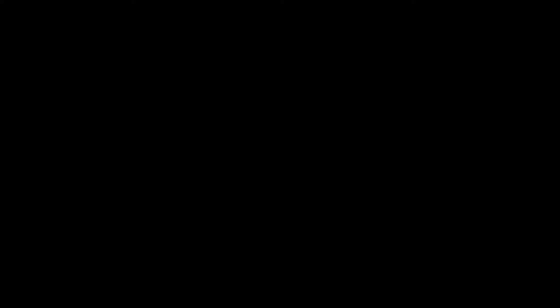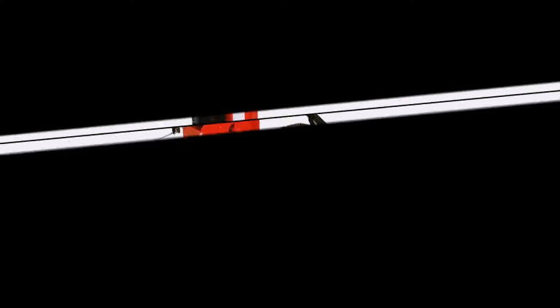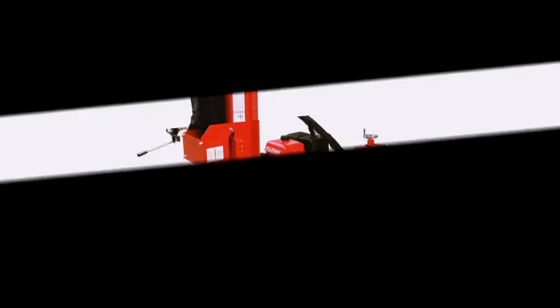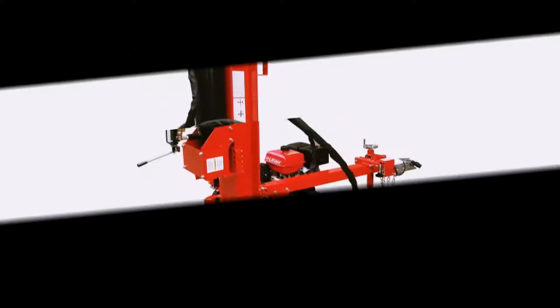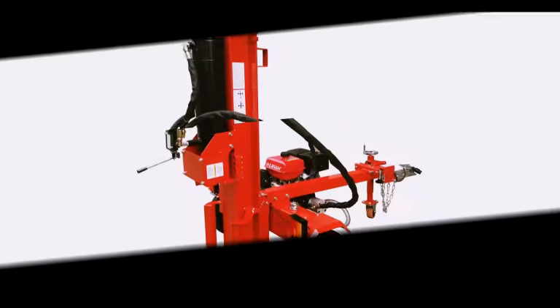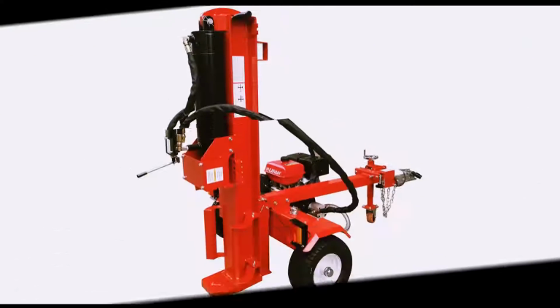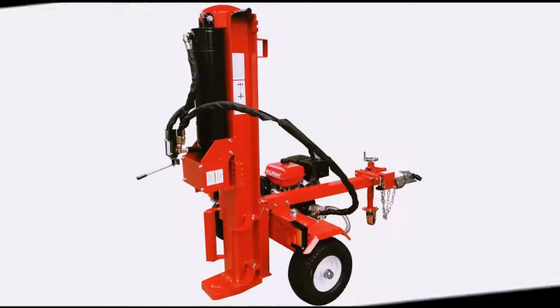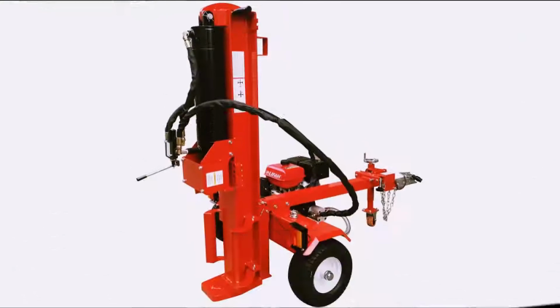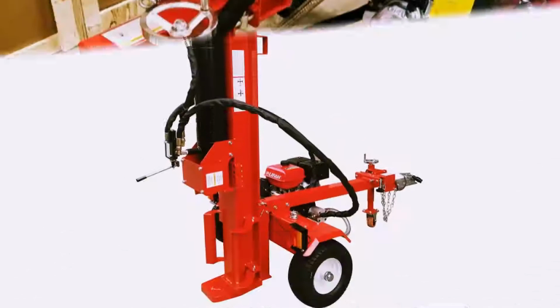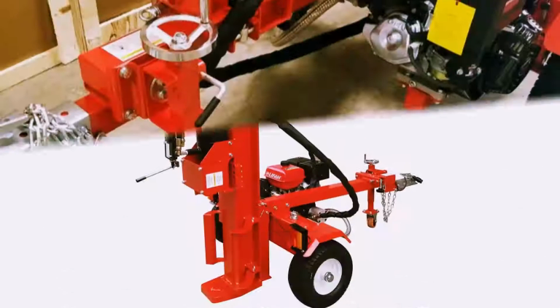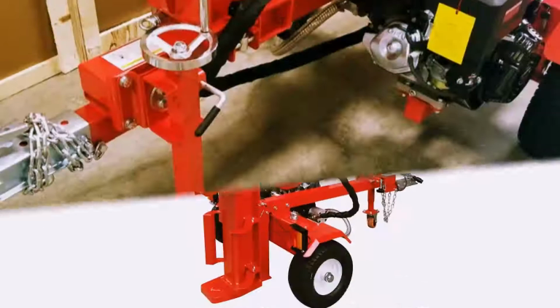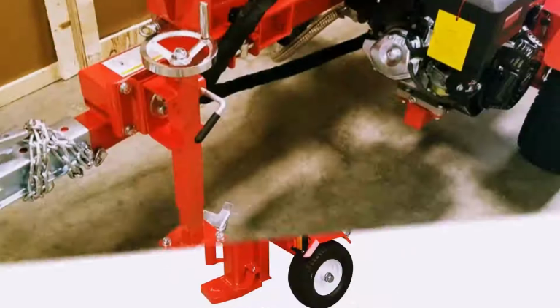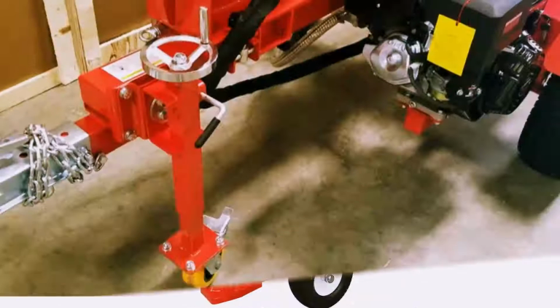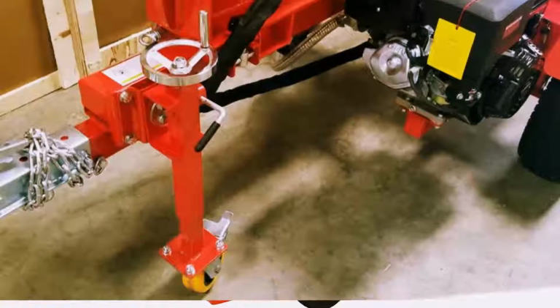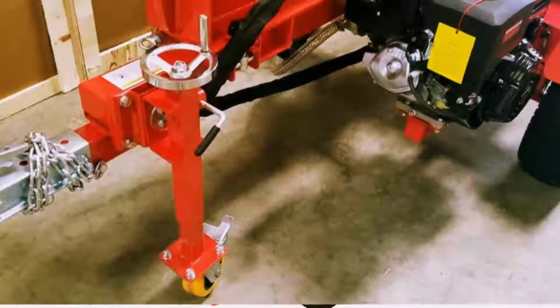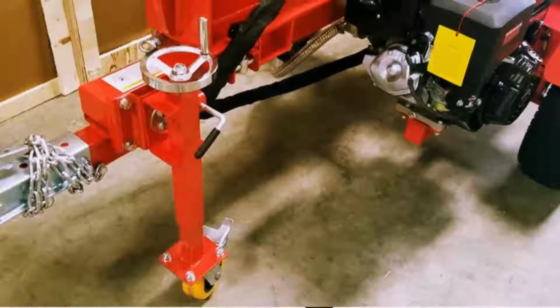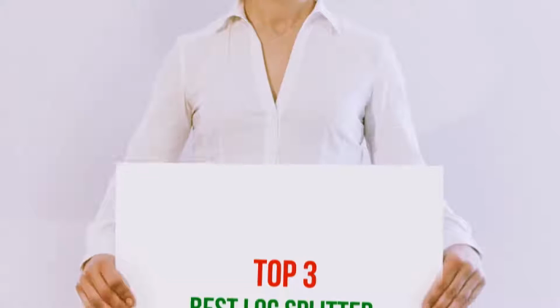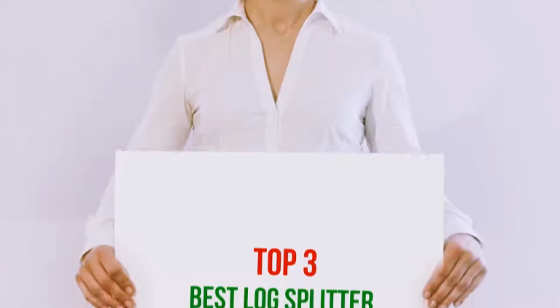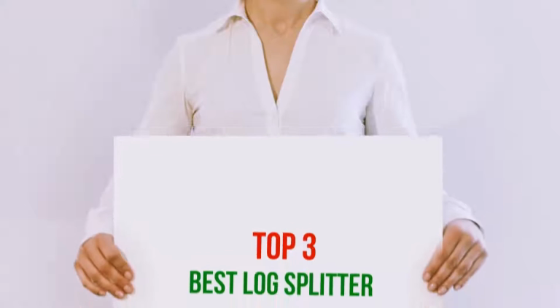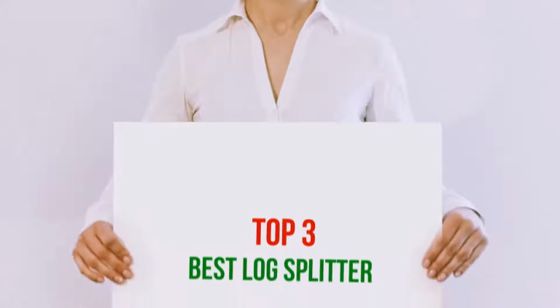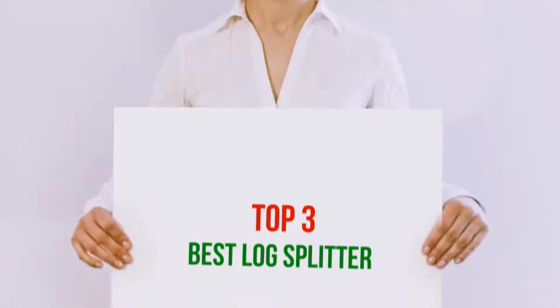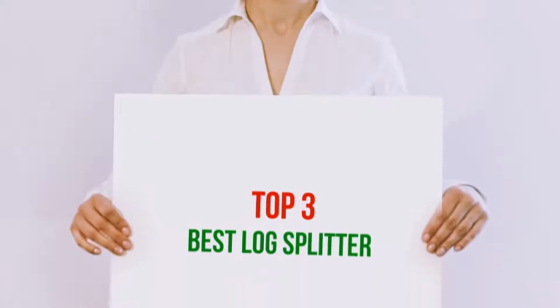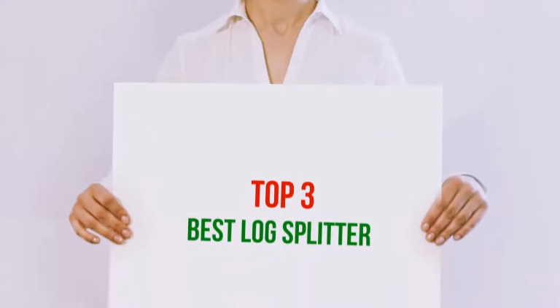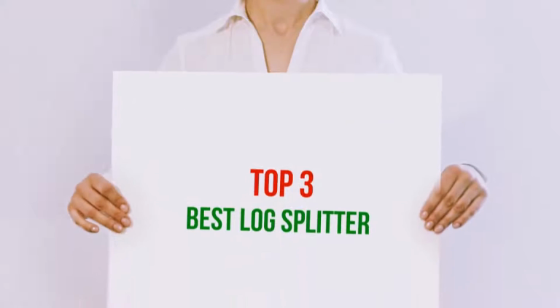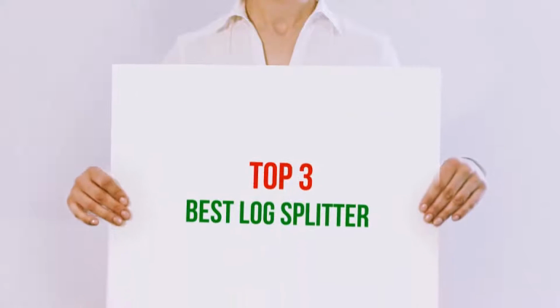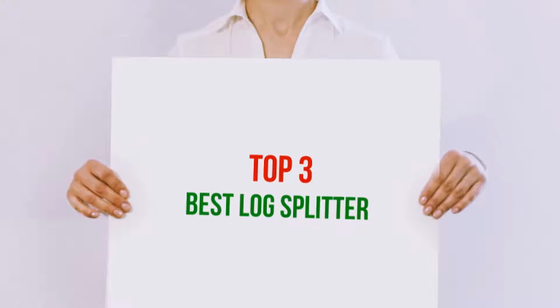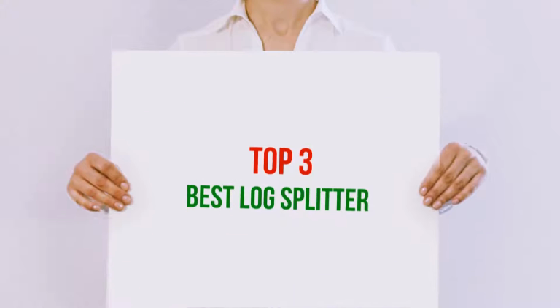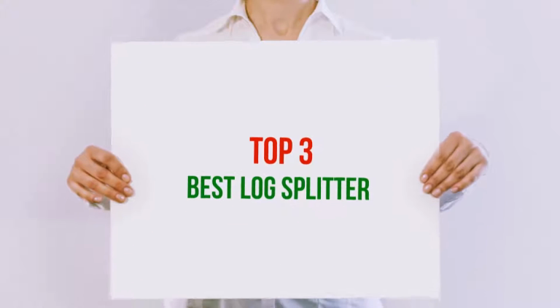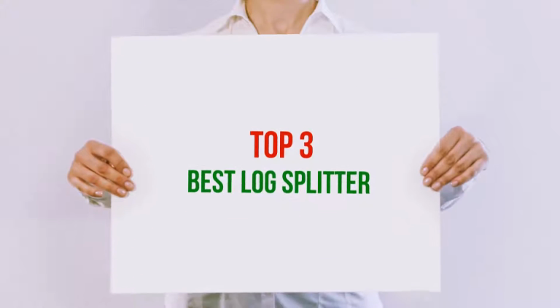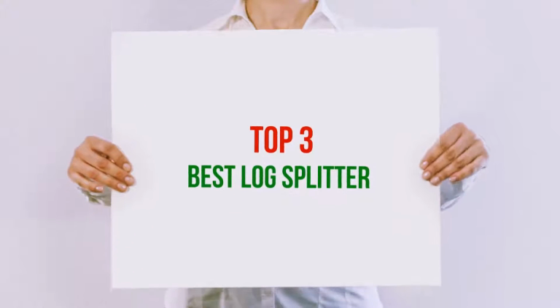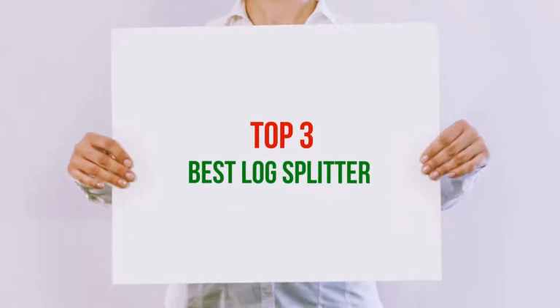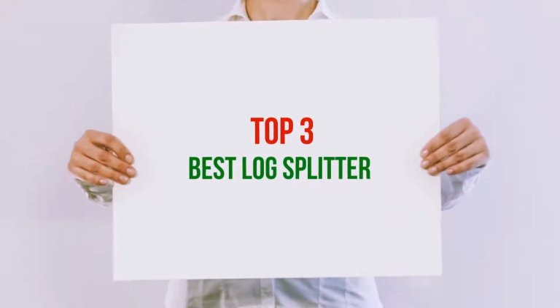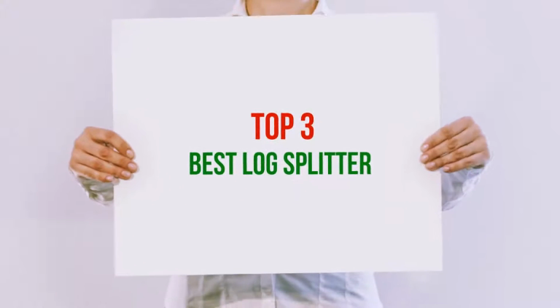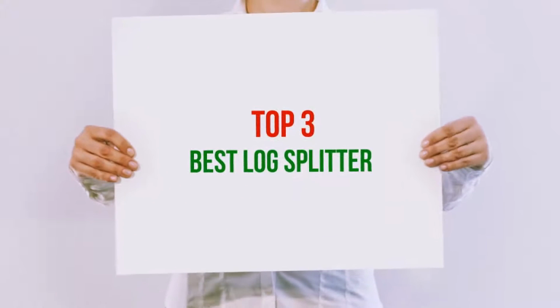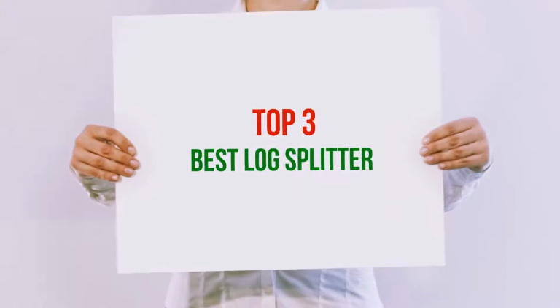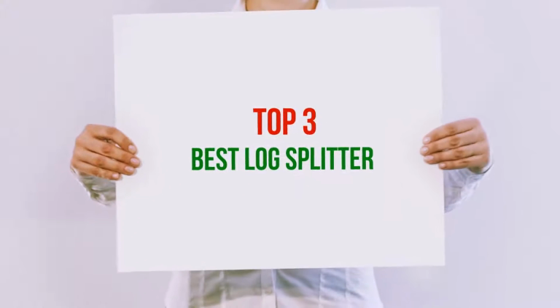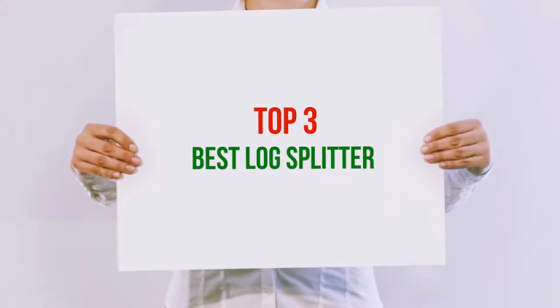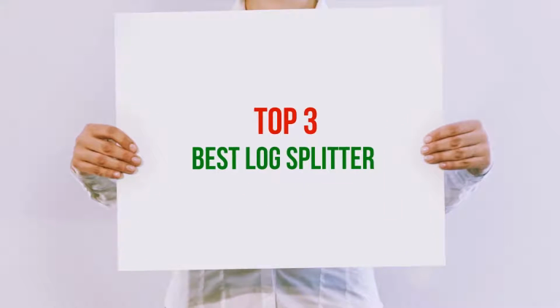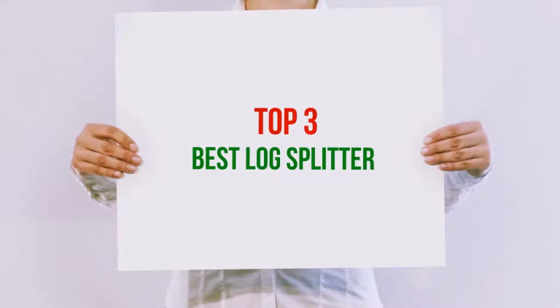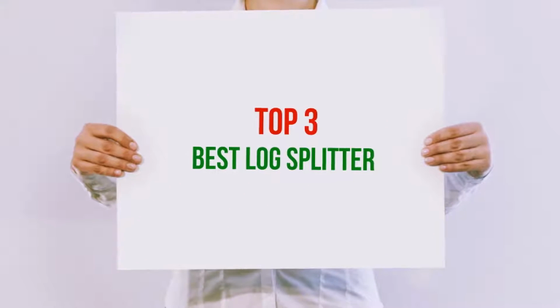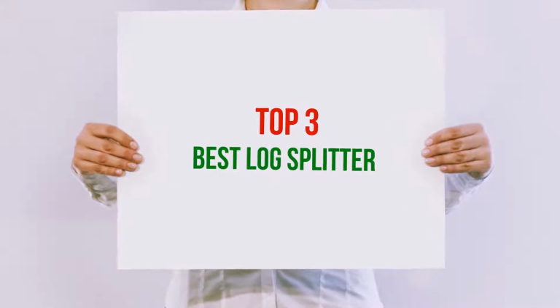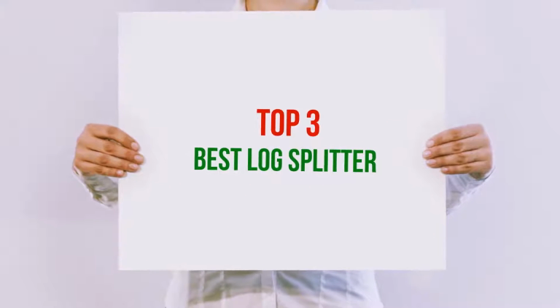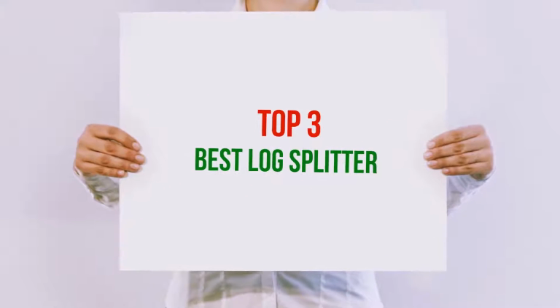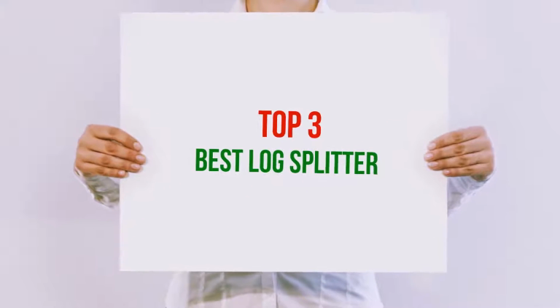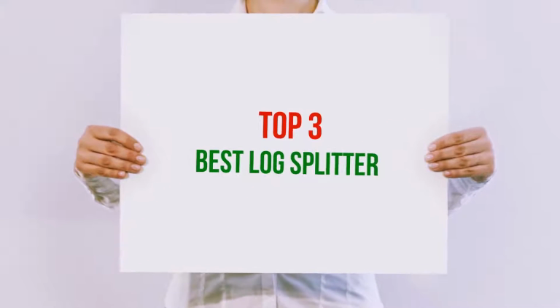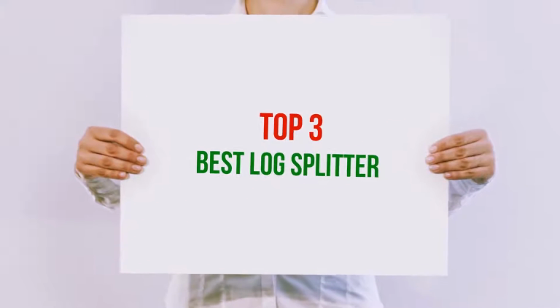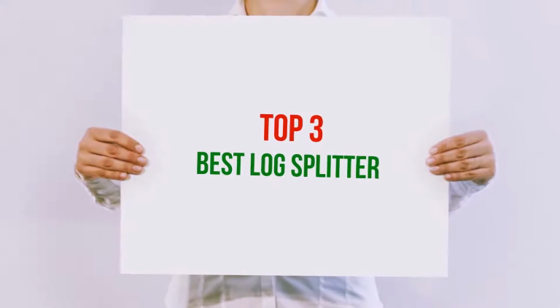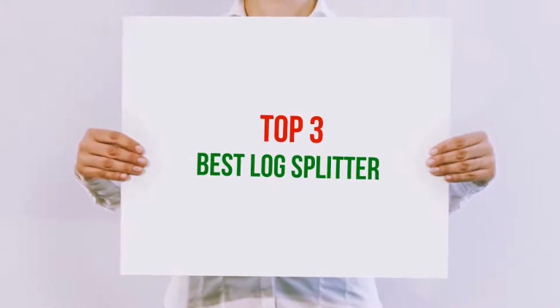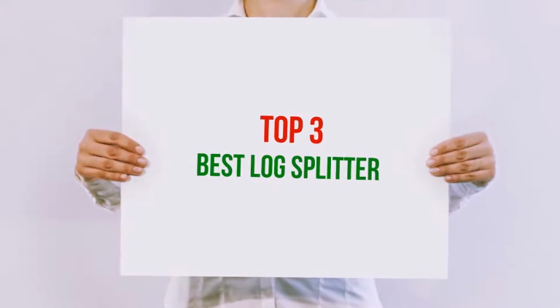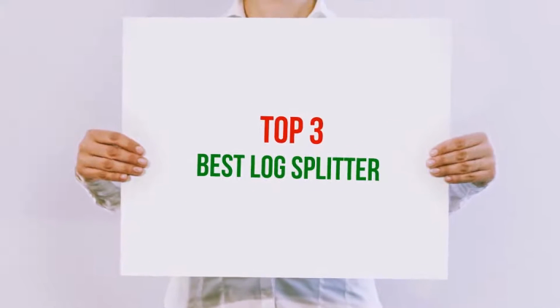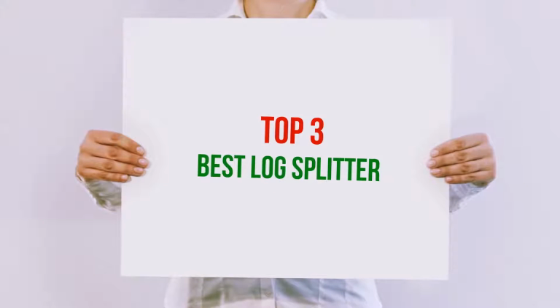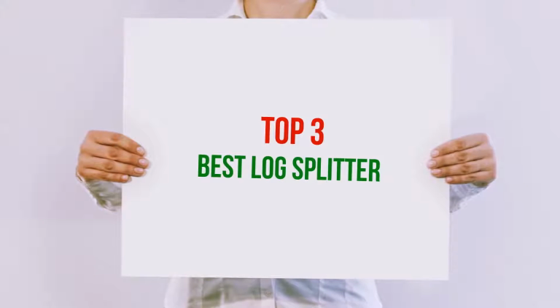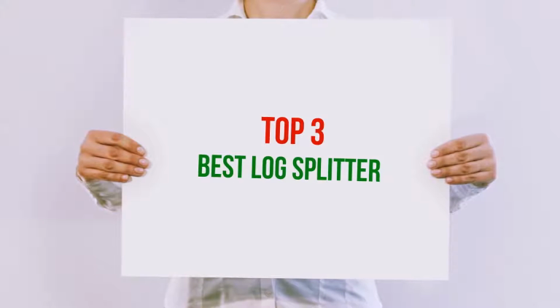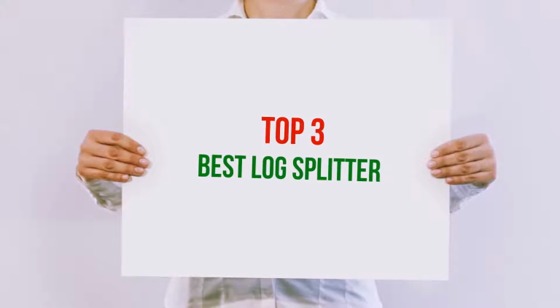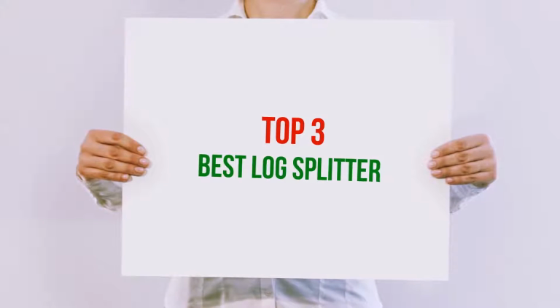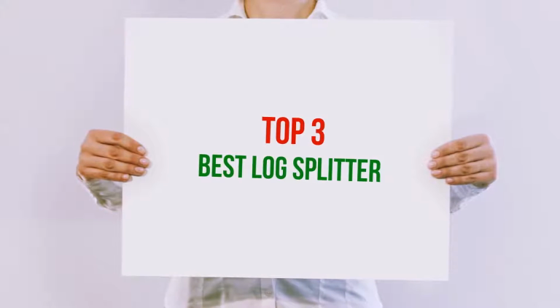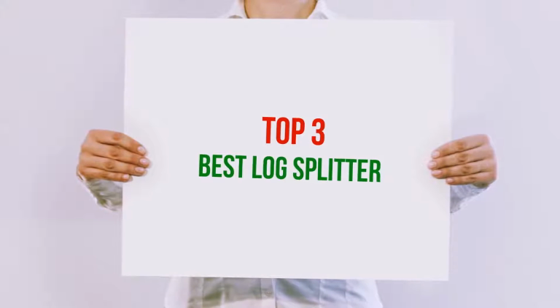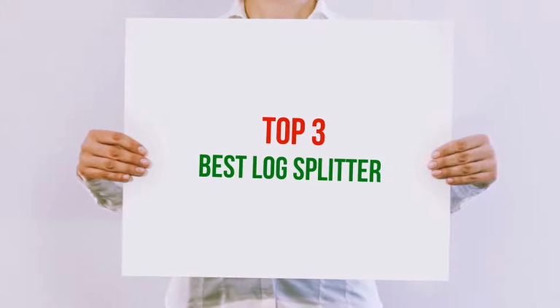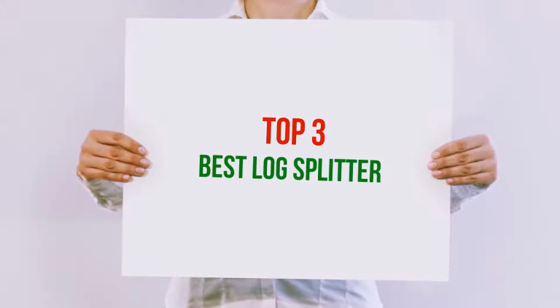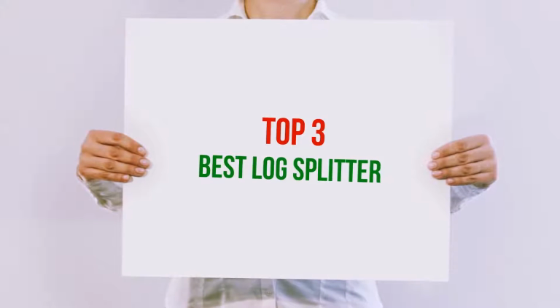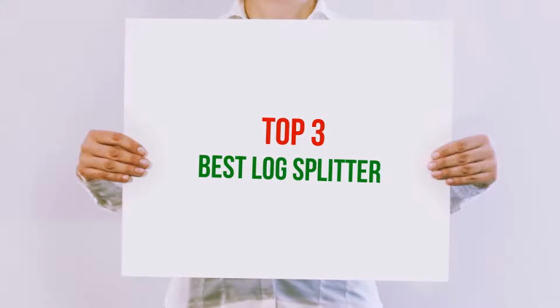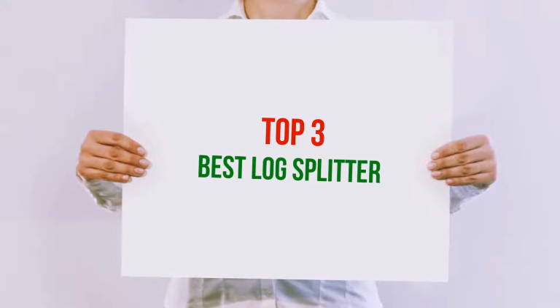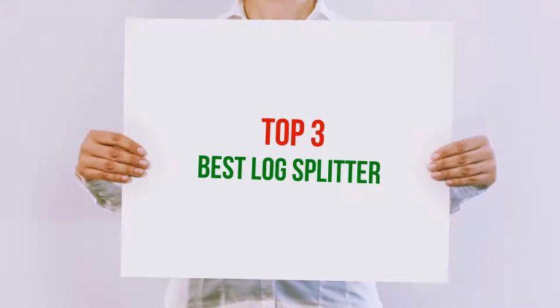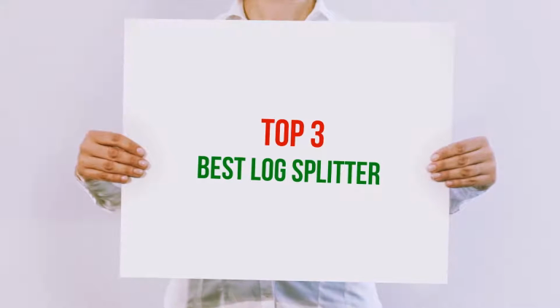Hi guys, welcome back to my channel. In today's video we're gonna check out the top 3 best log splitters.